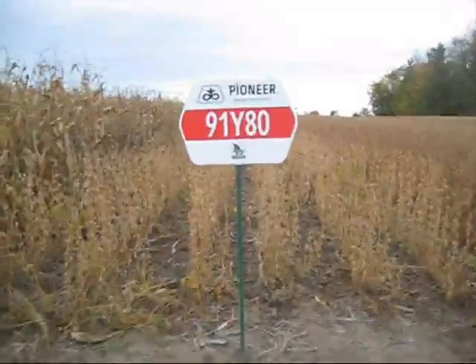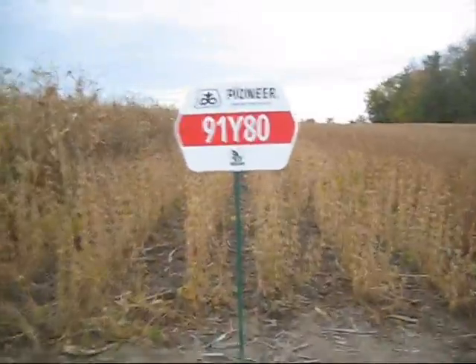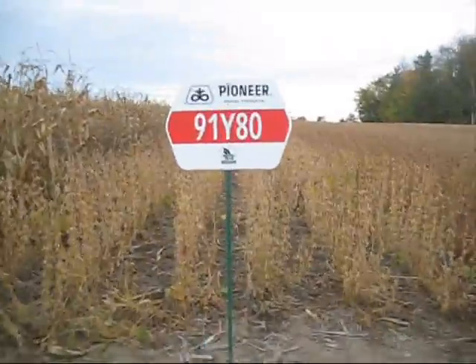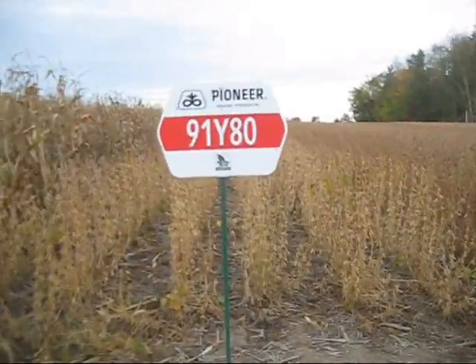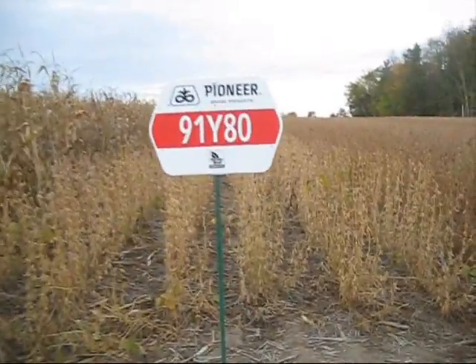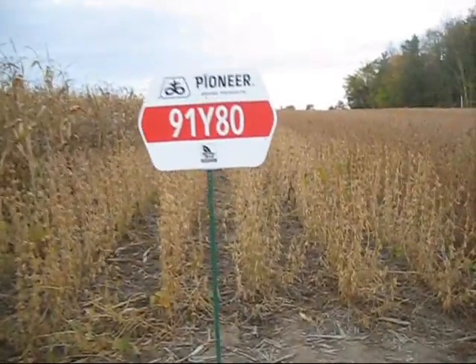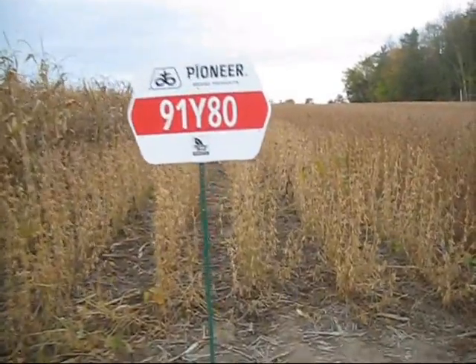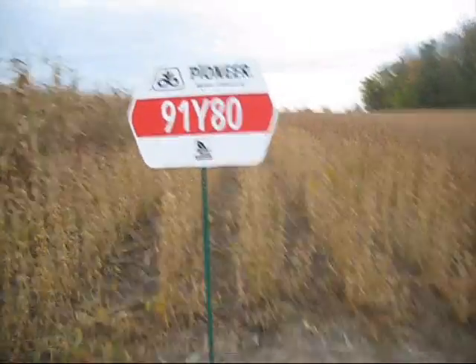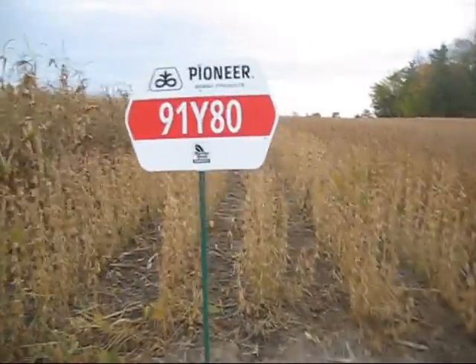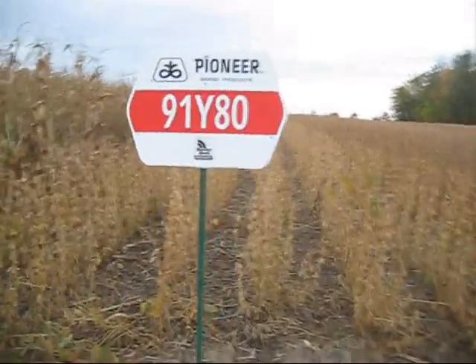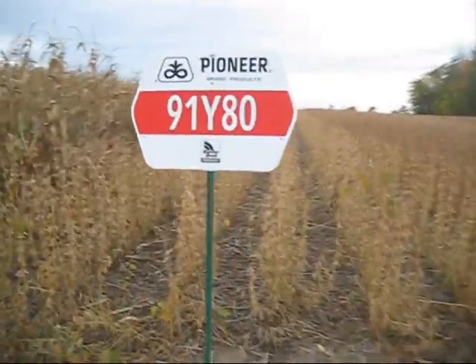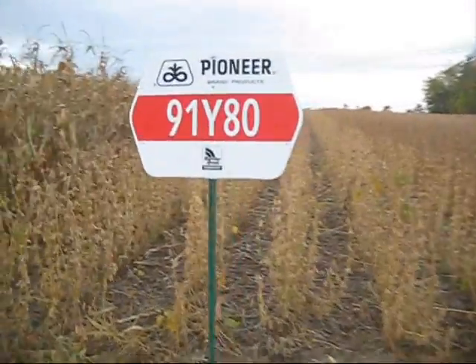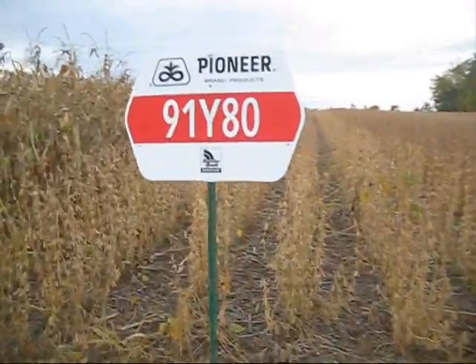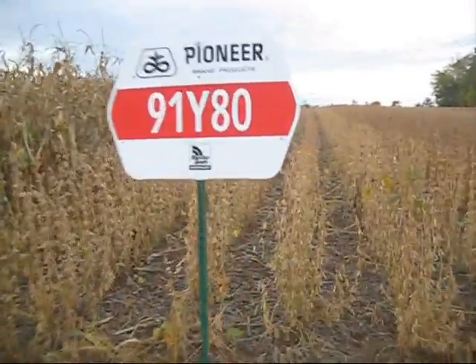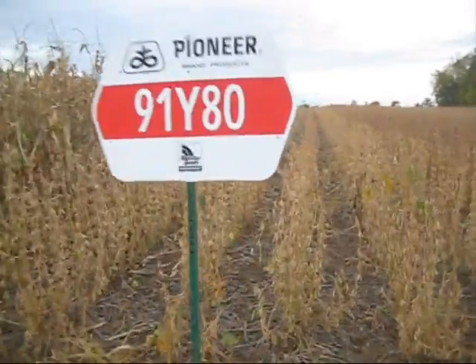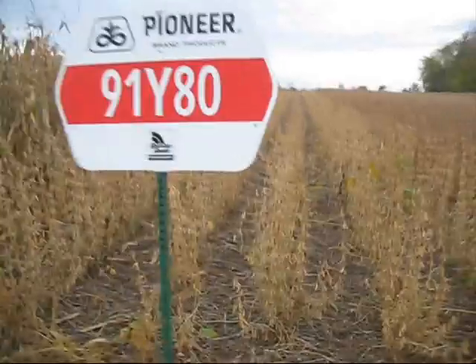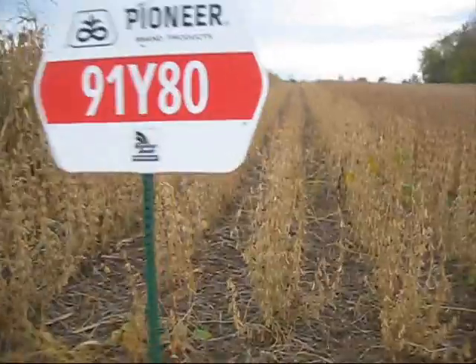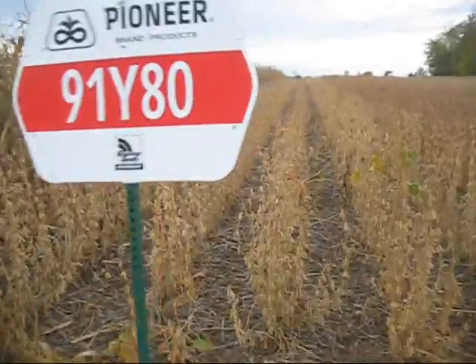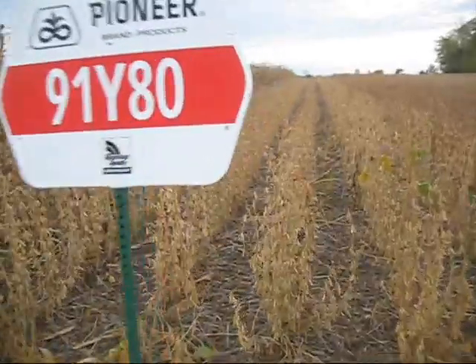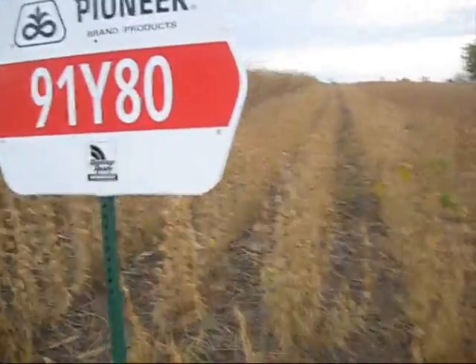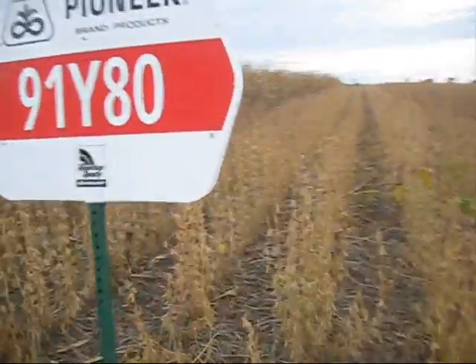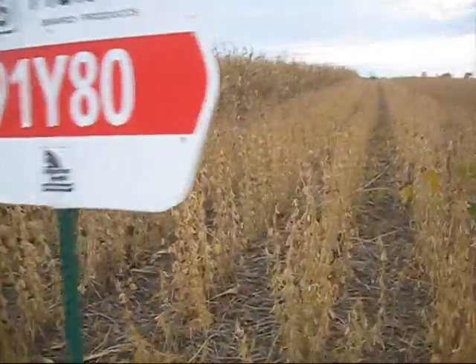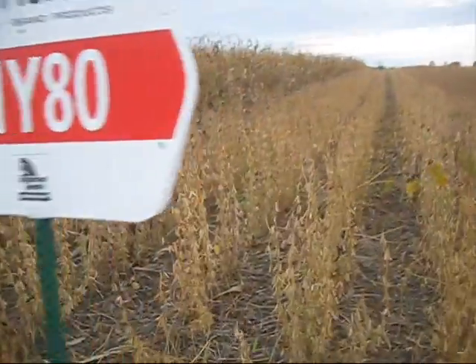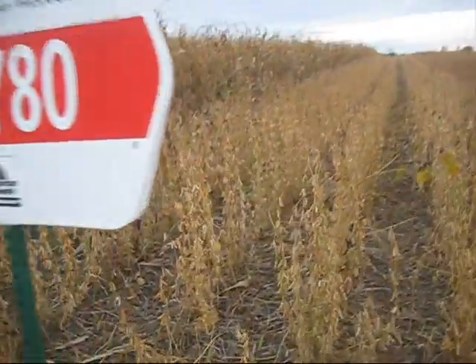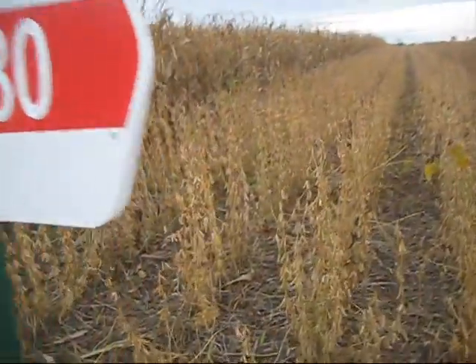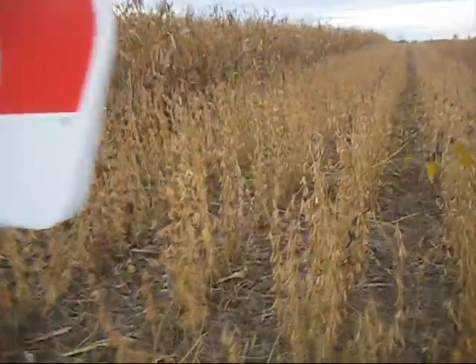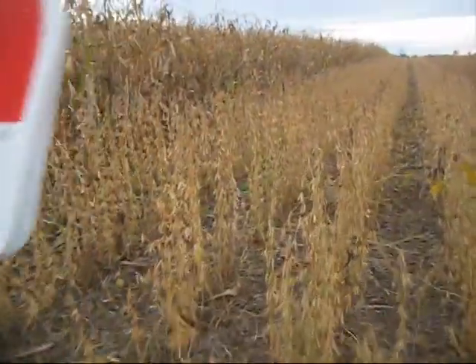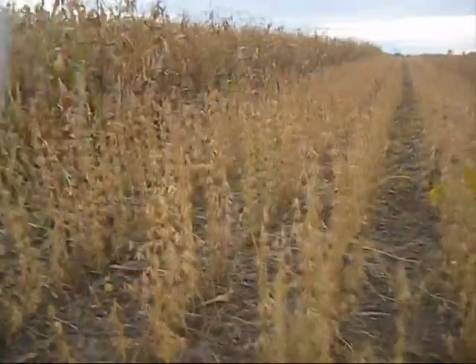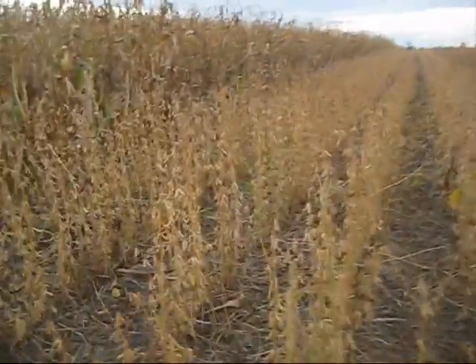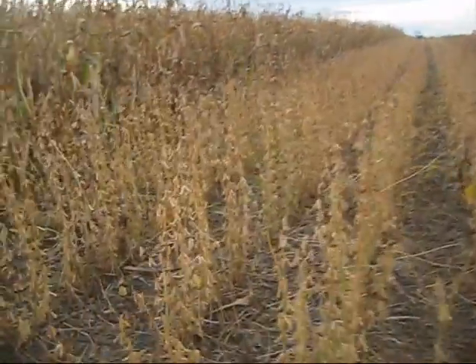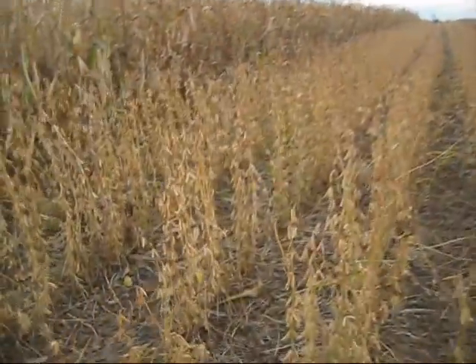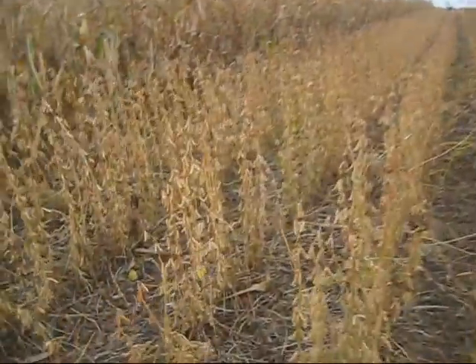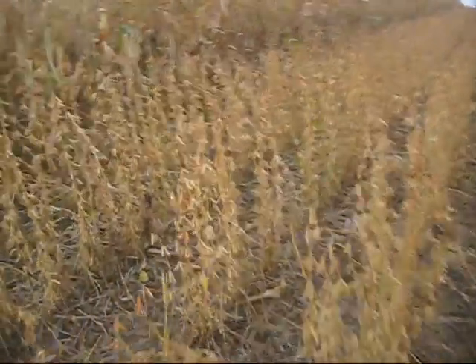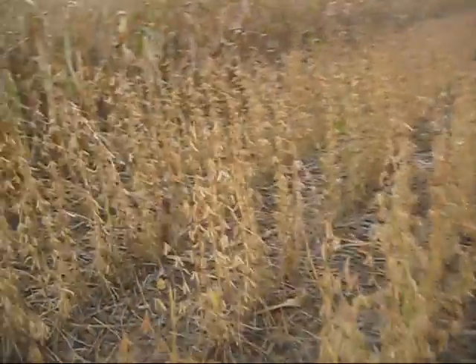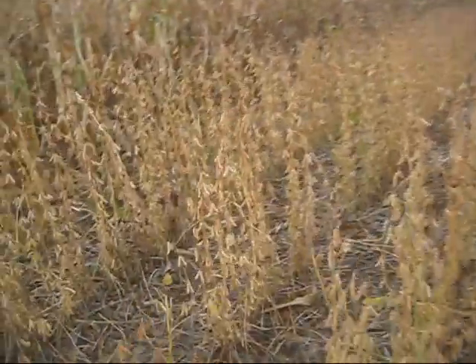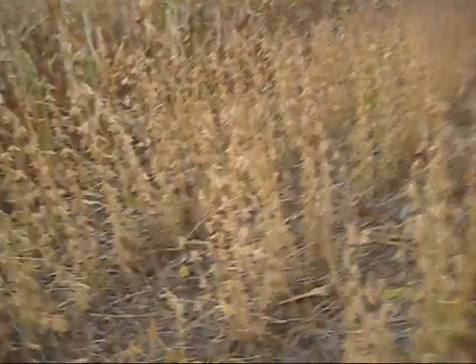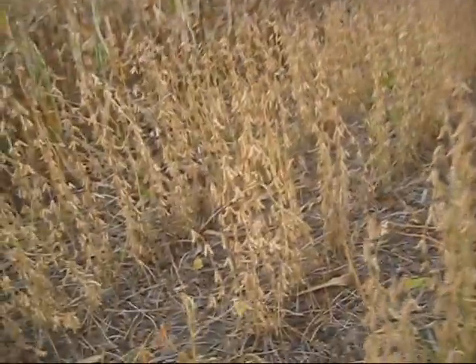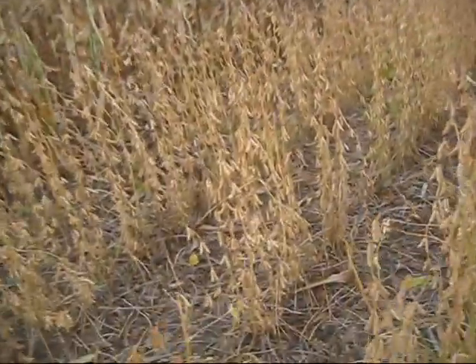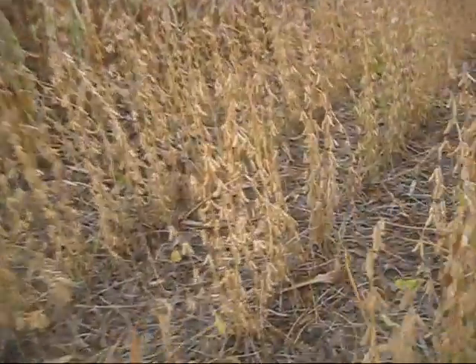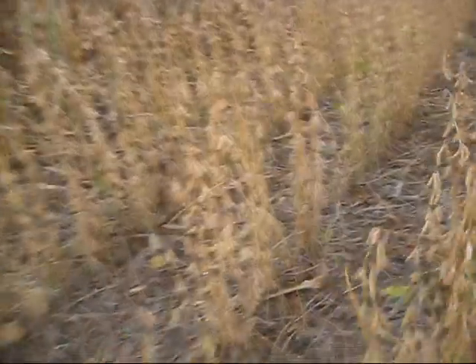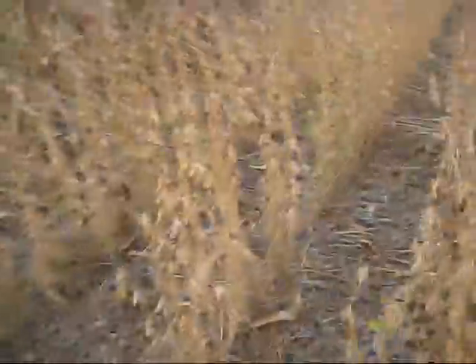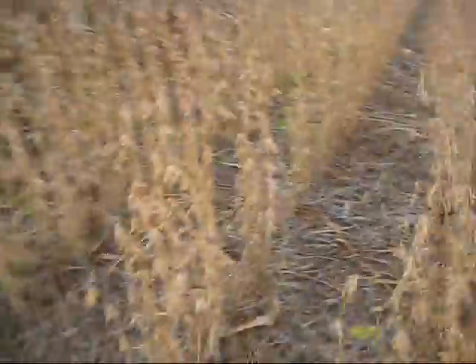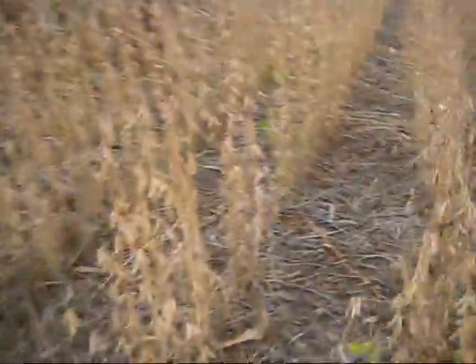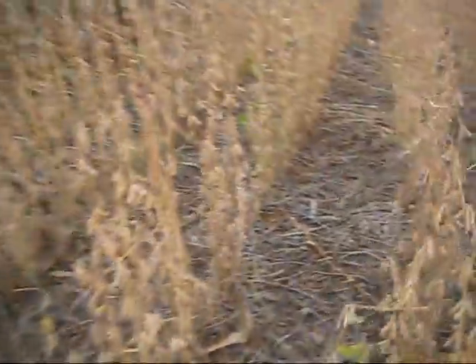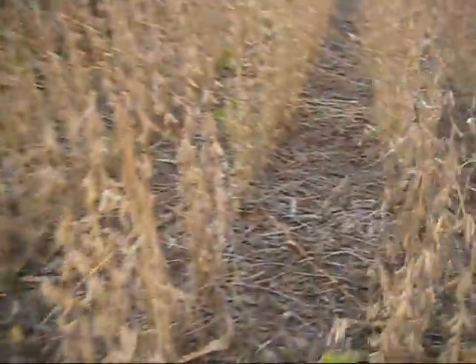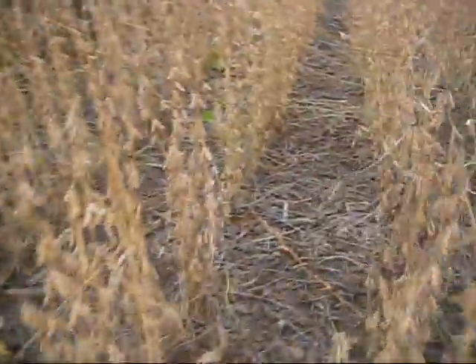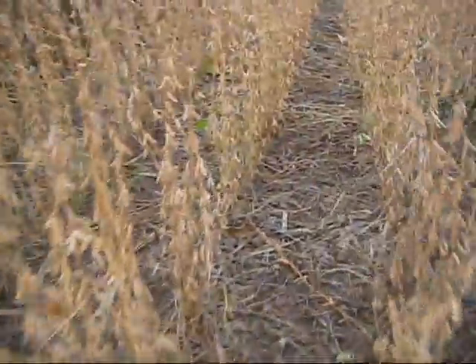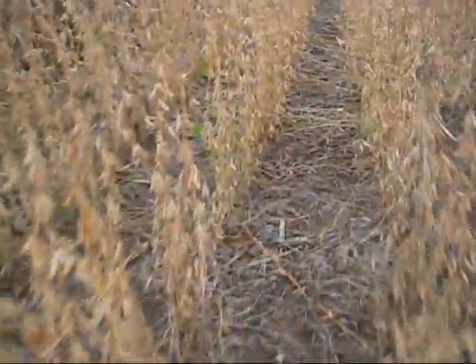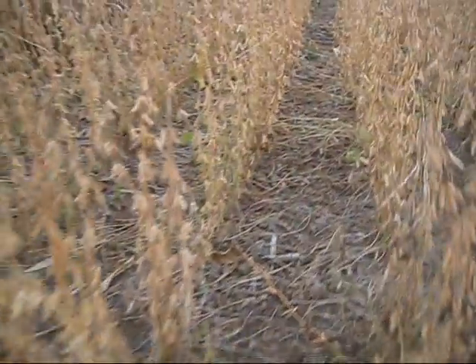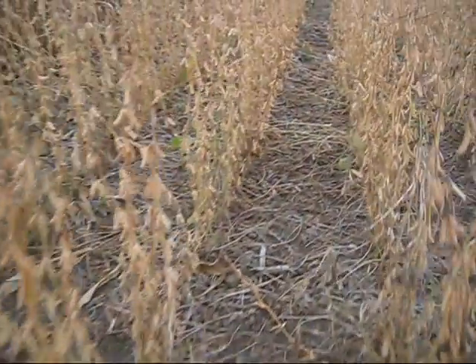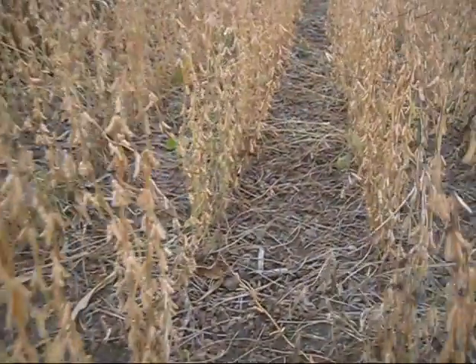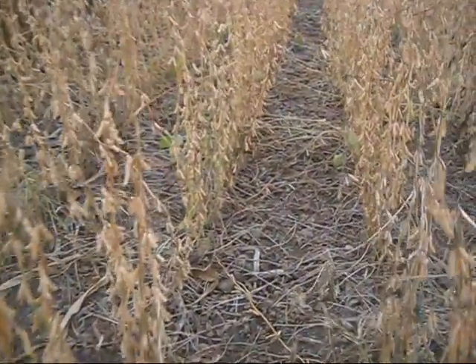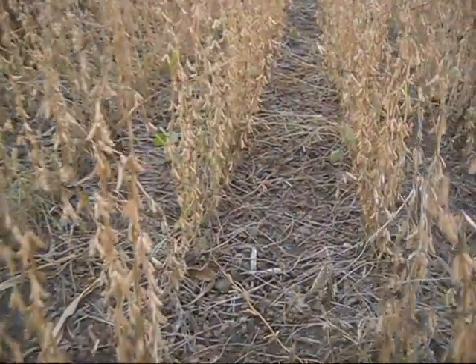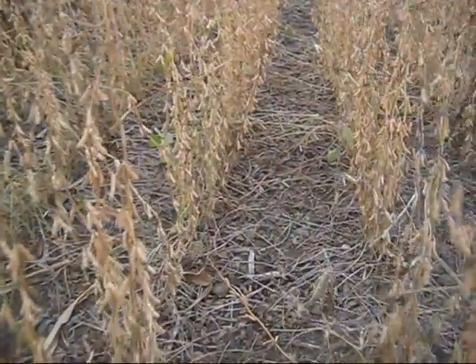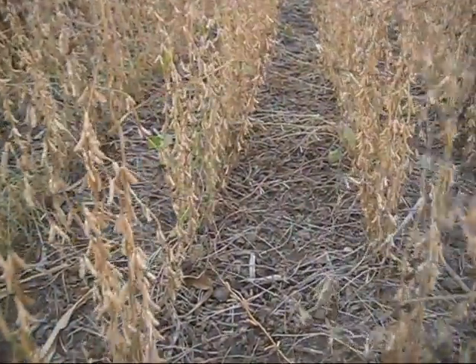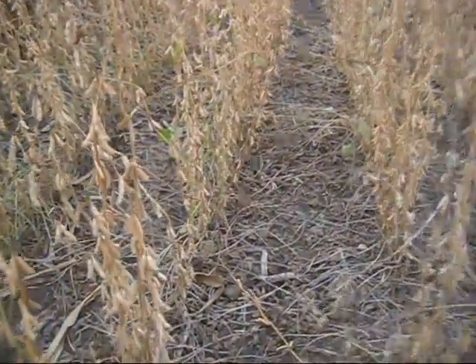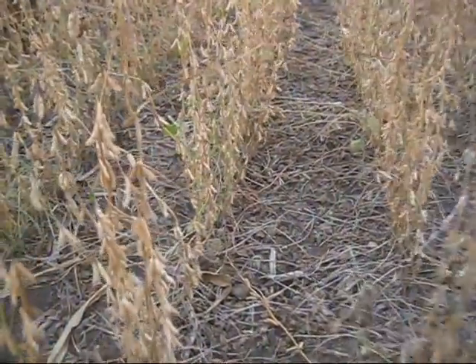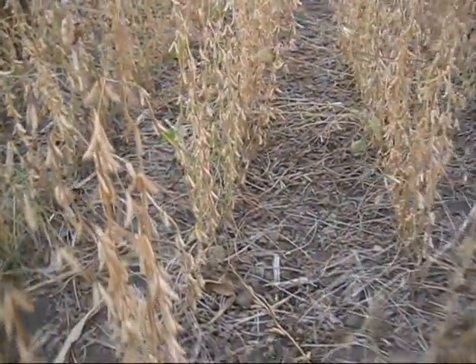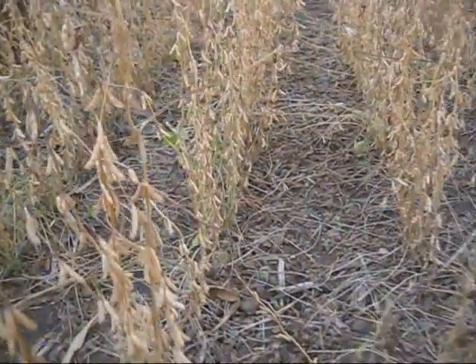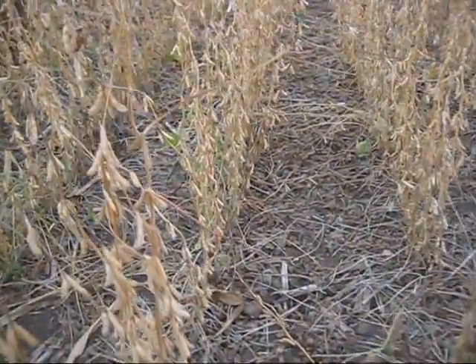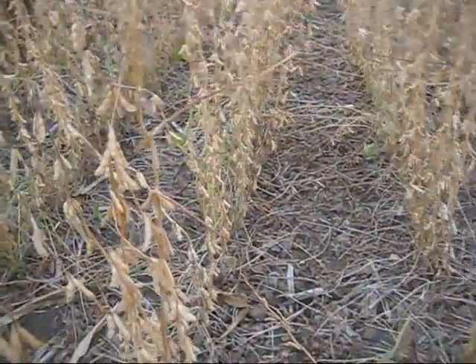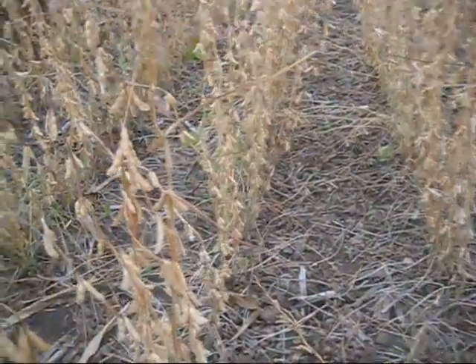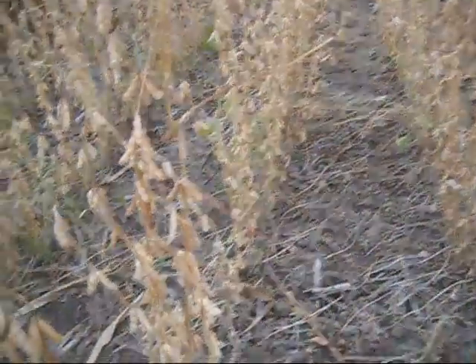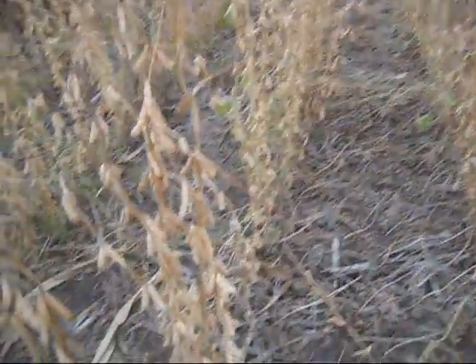This is the last time you're going to see this plot. We're about ready to harvest it. Here's a shot of the 91Y80s.